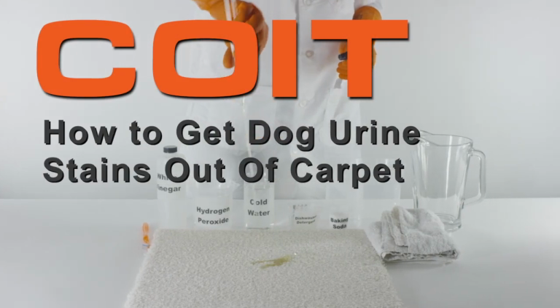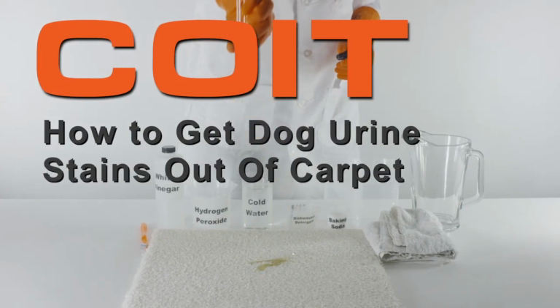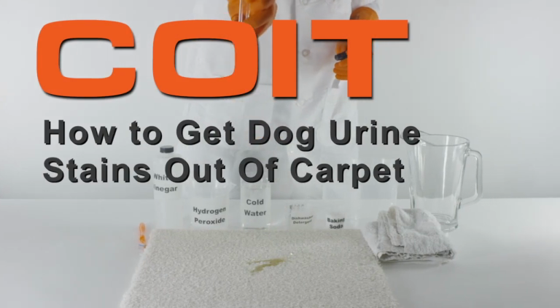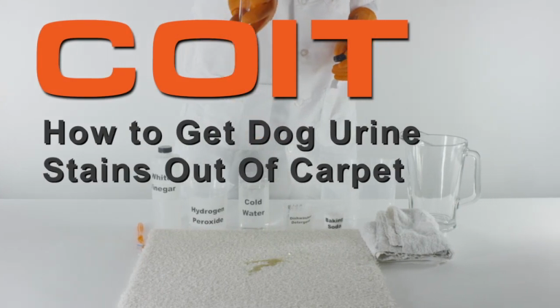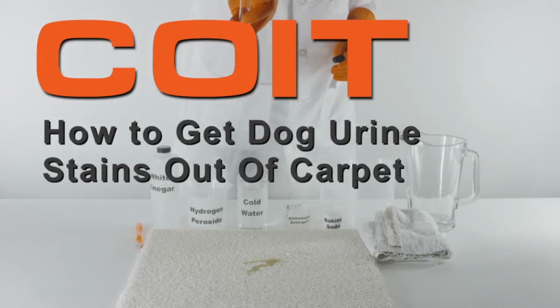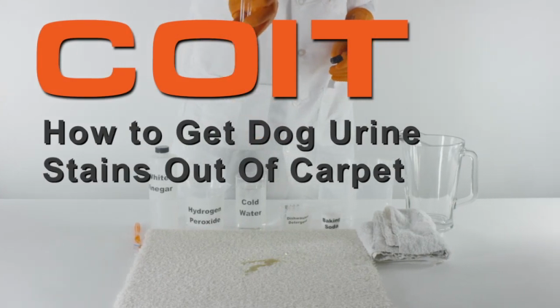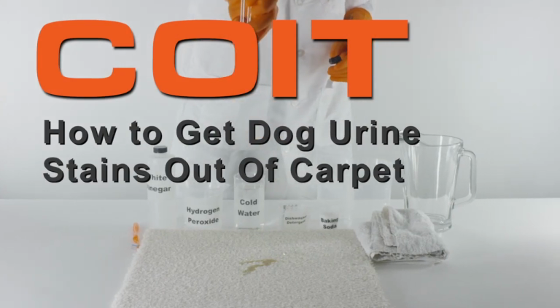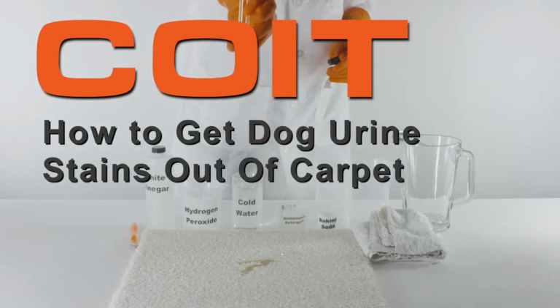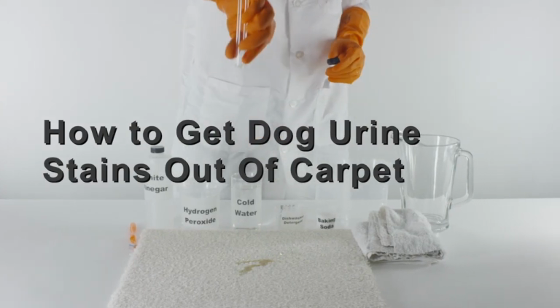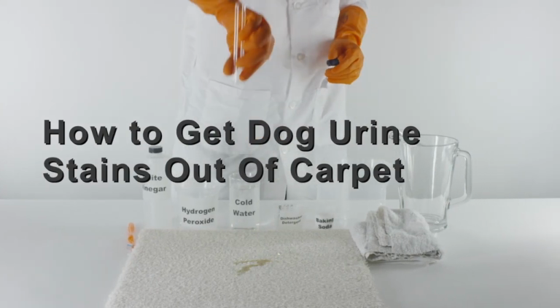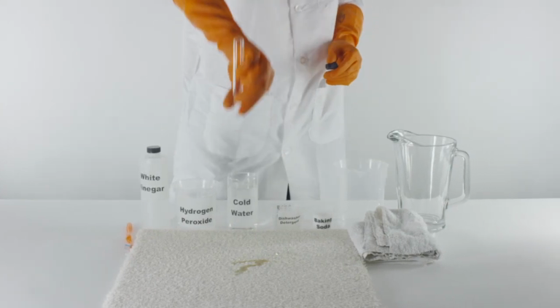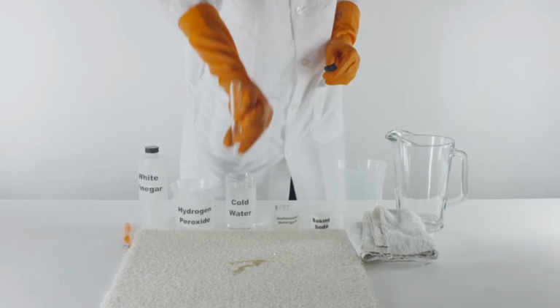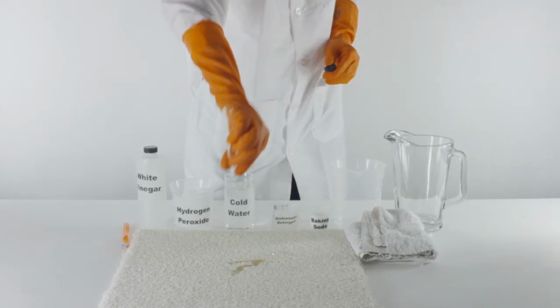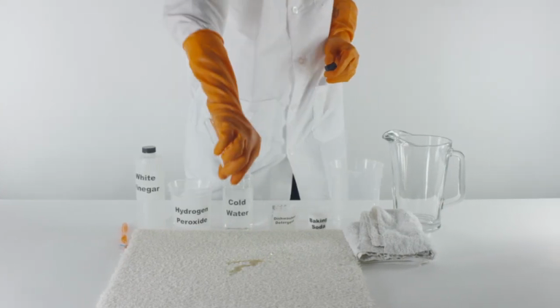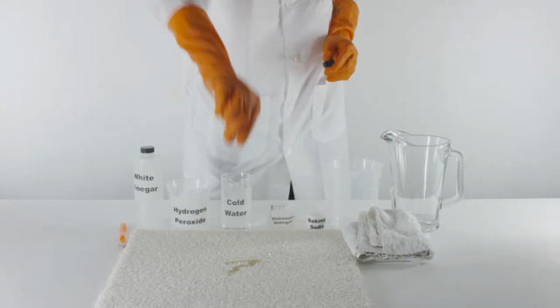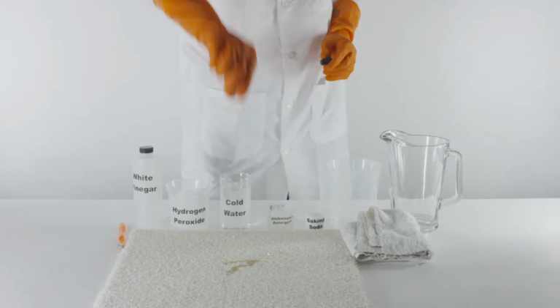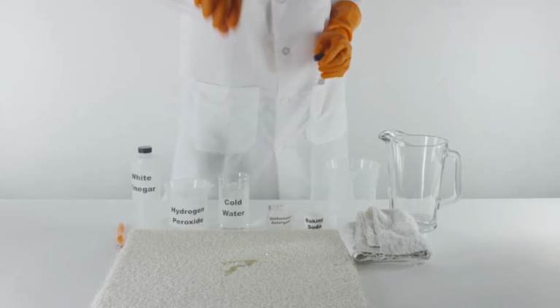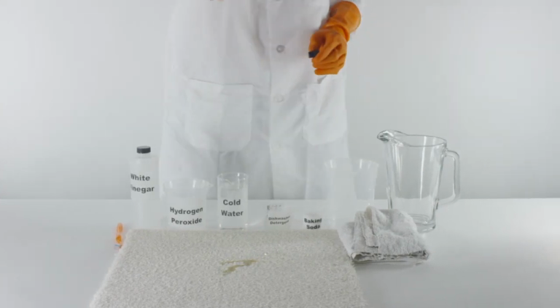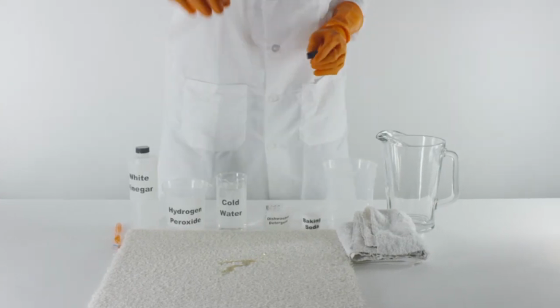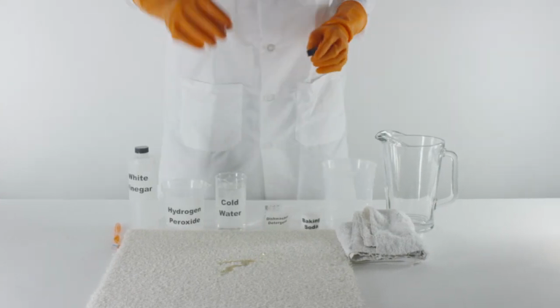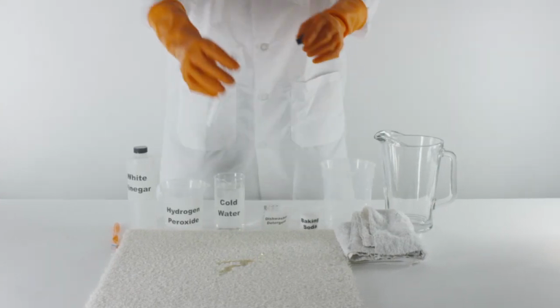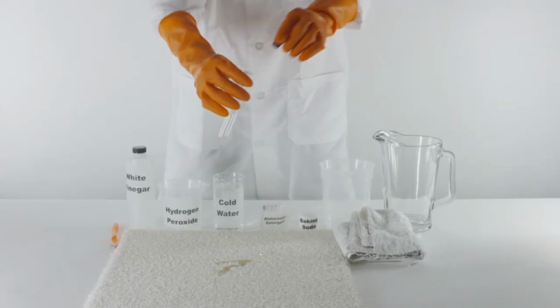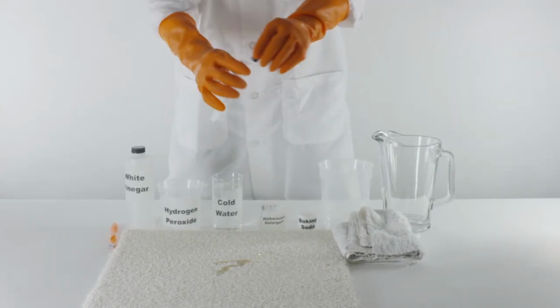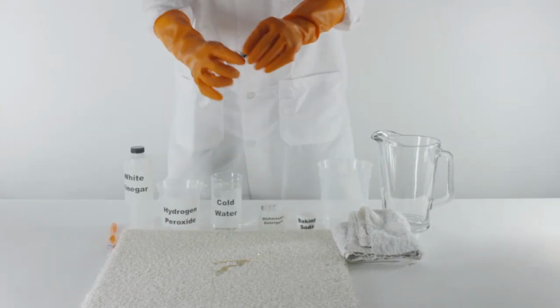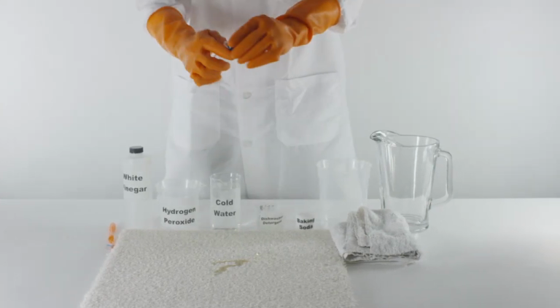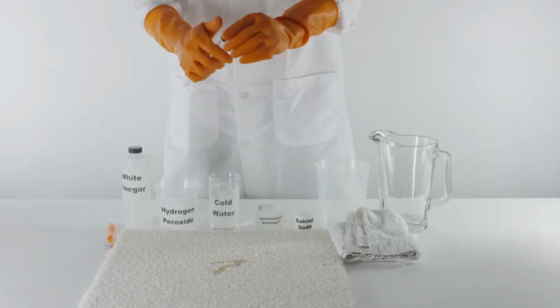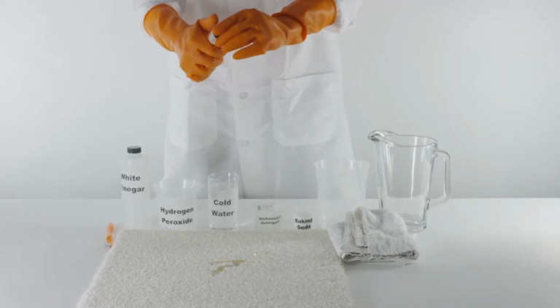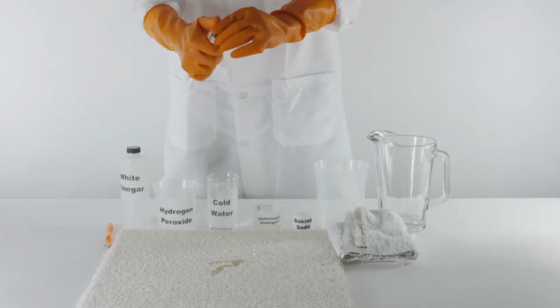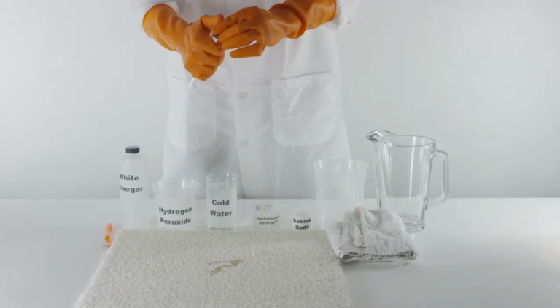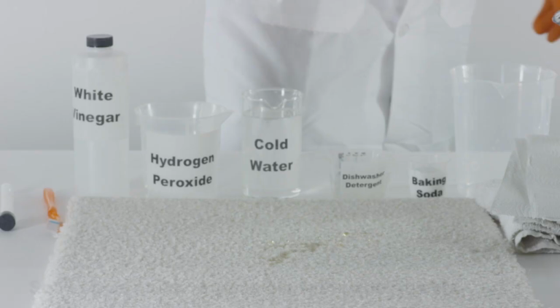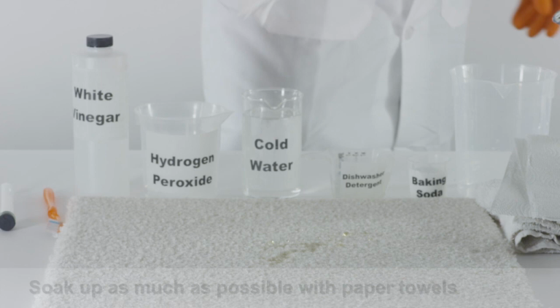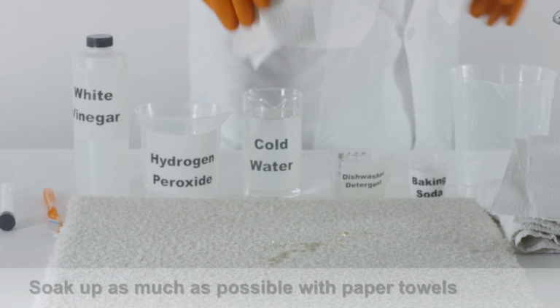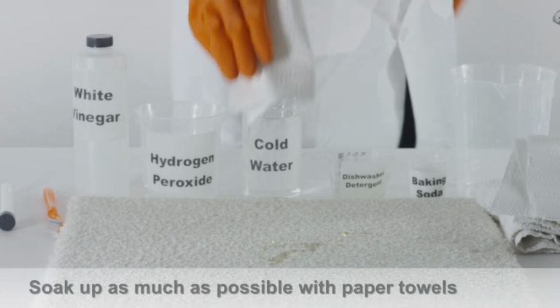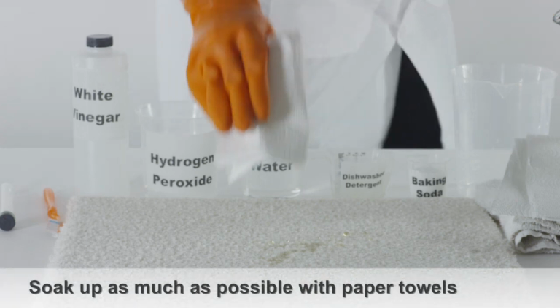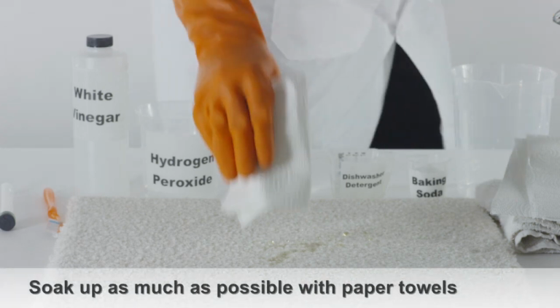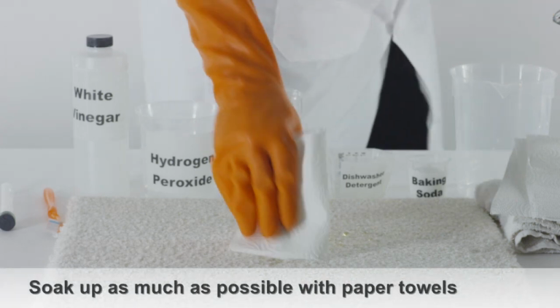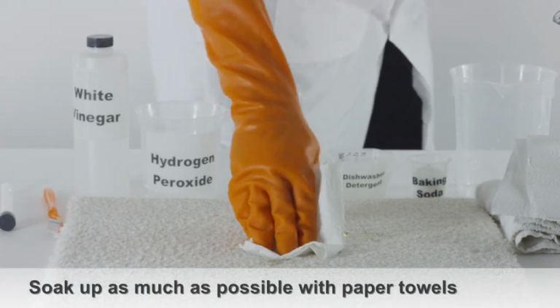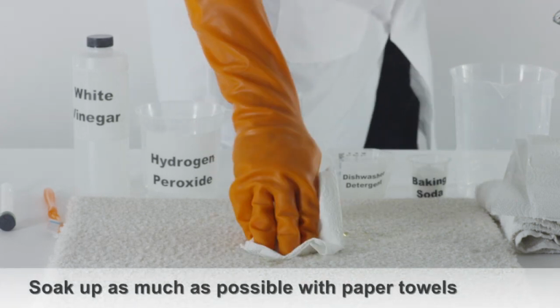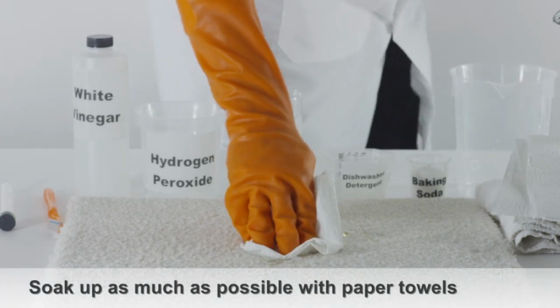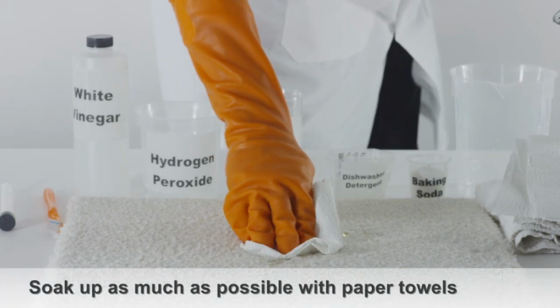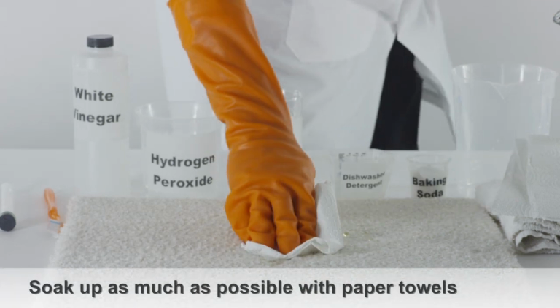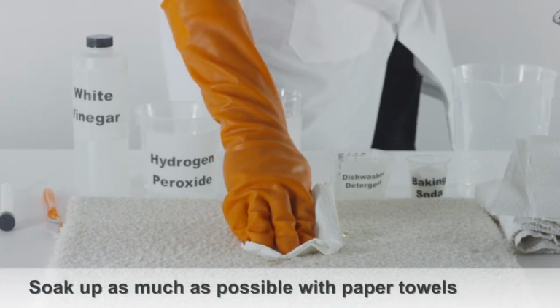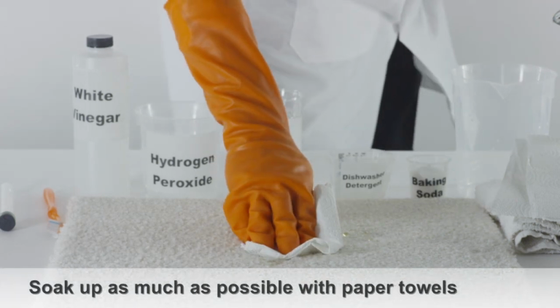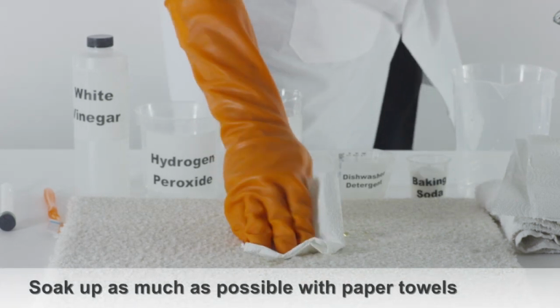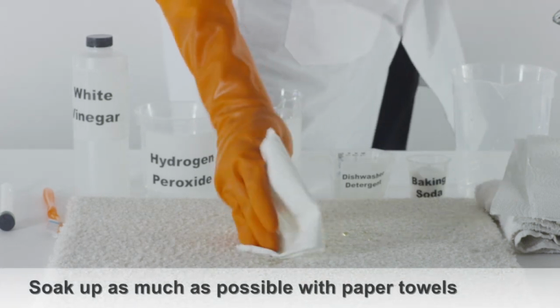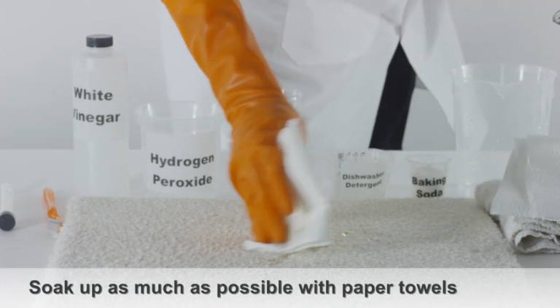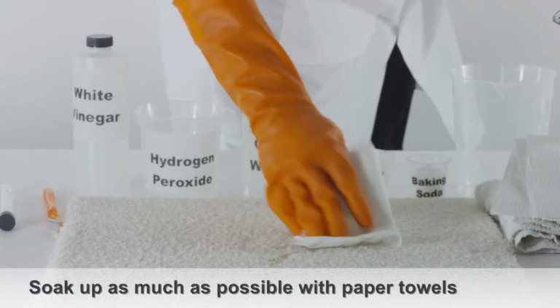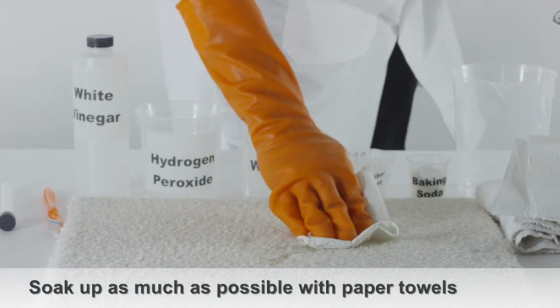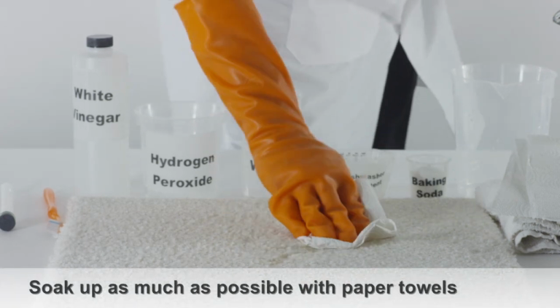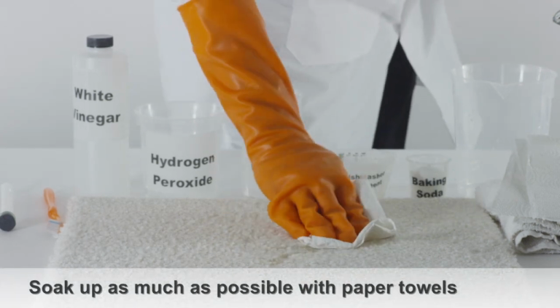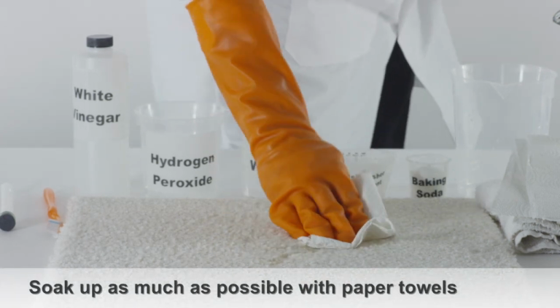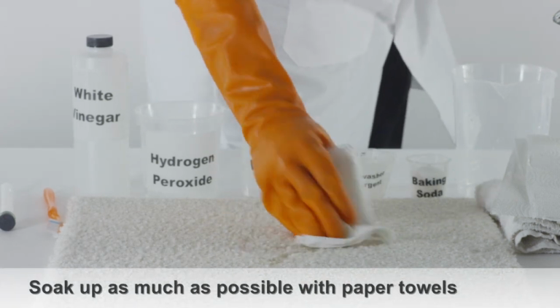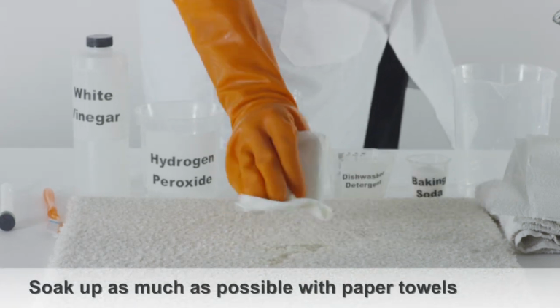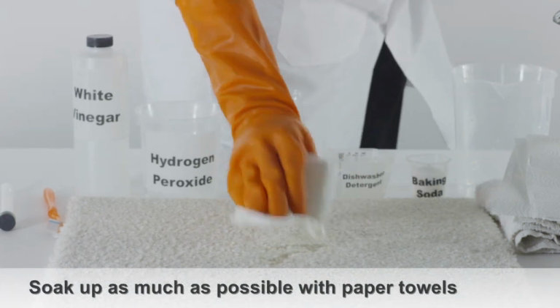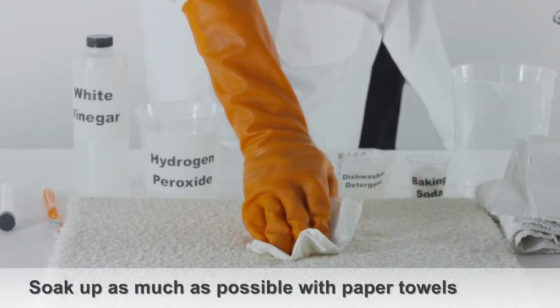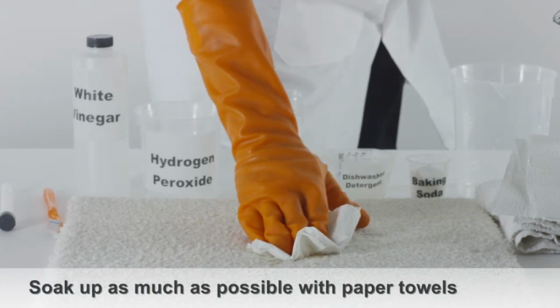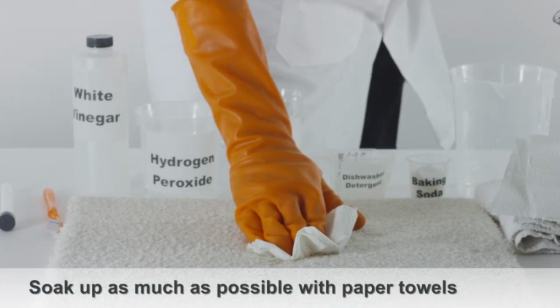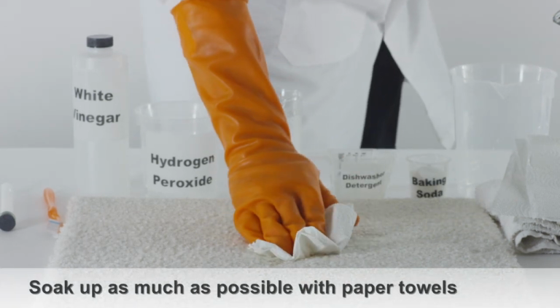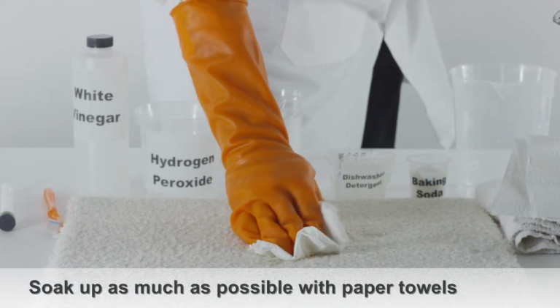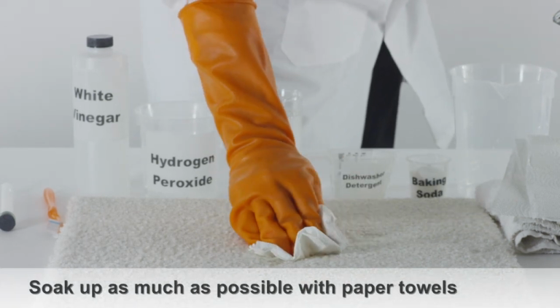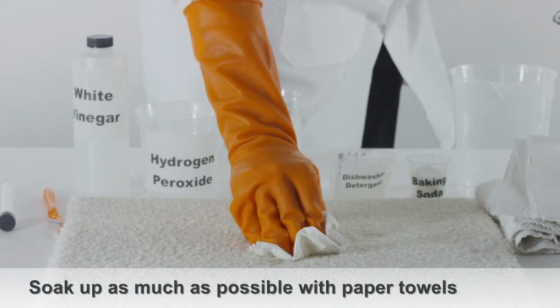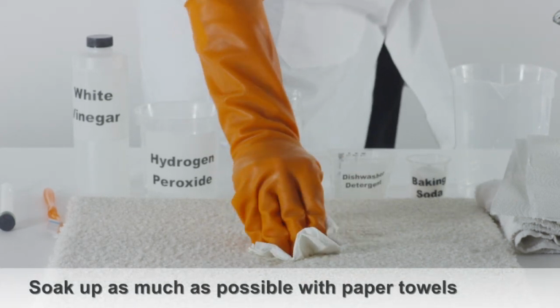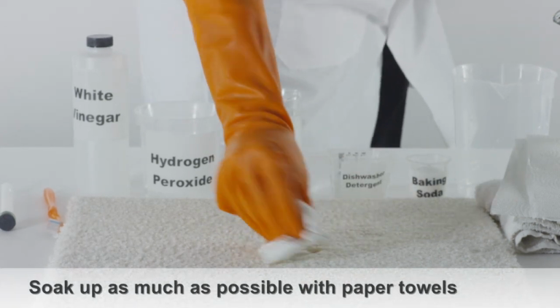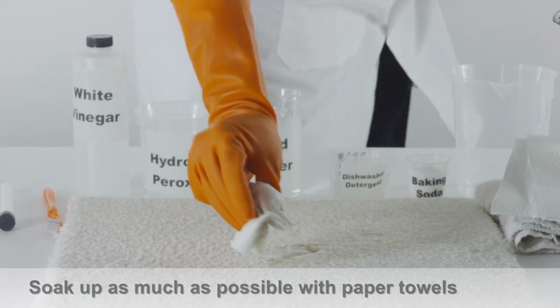How to get dog urine stains out of carpet. Soak up the urine stain using paper towels or a cotton cloth.